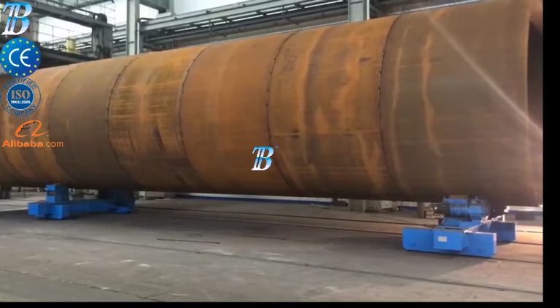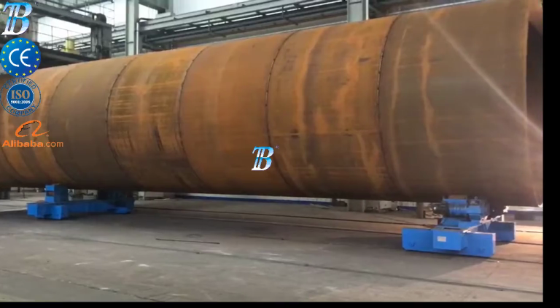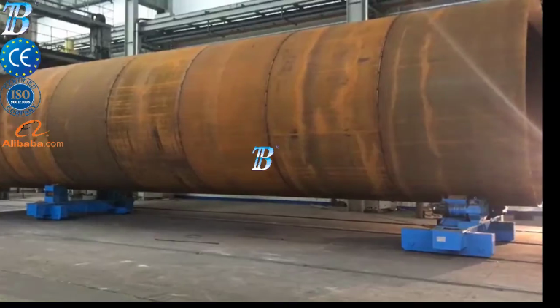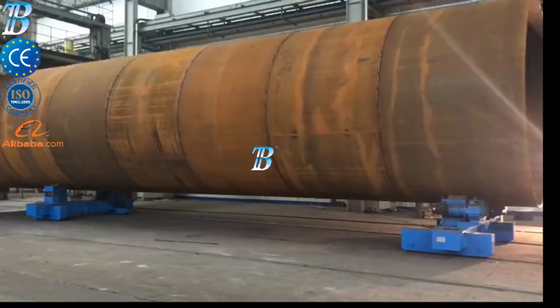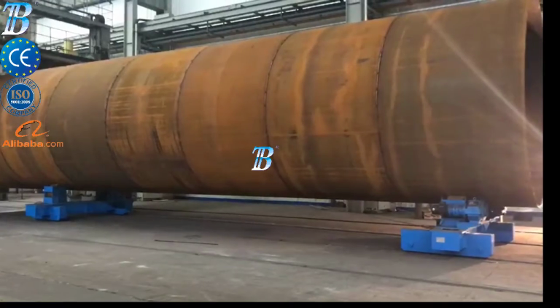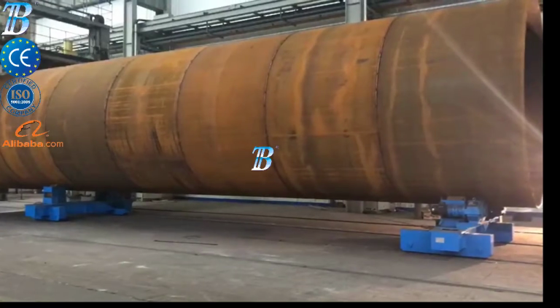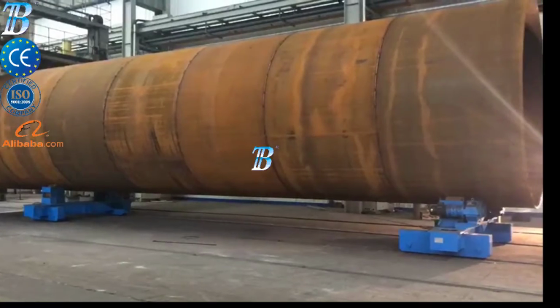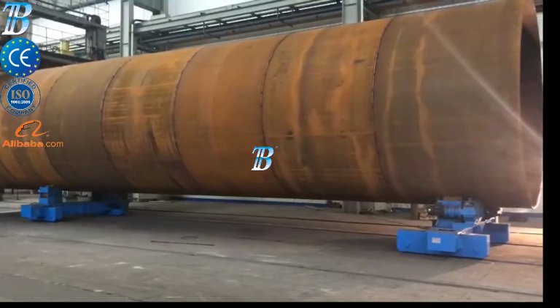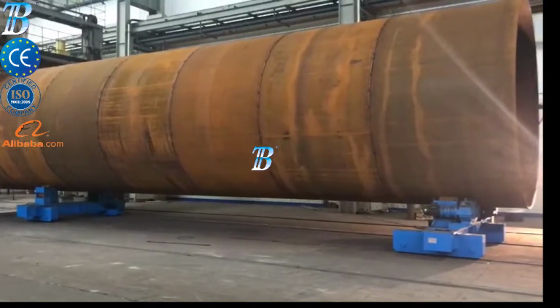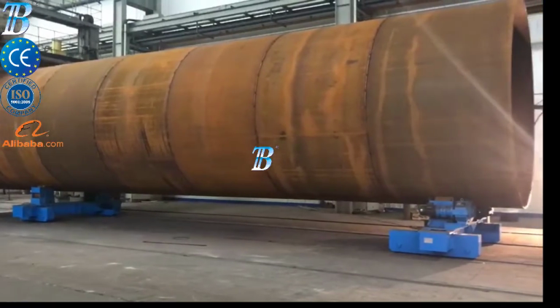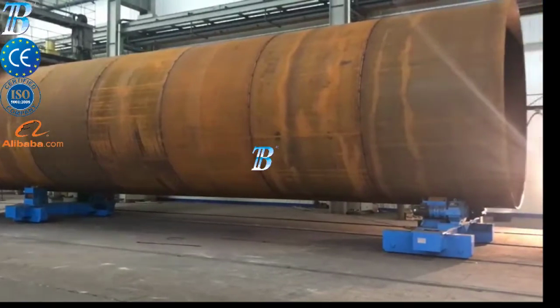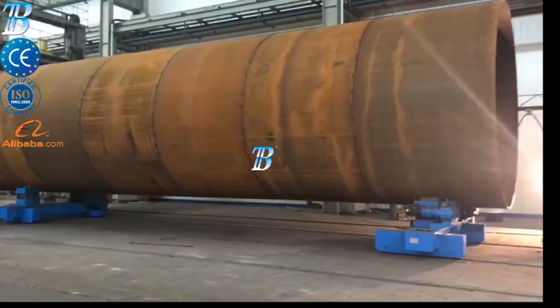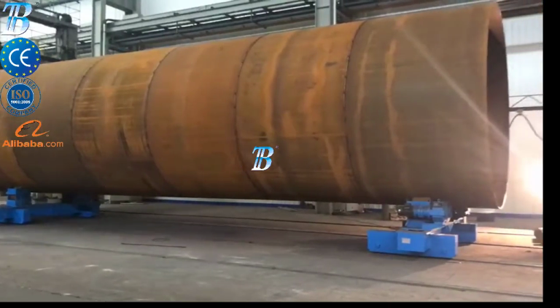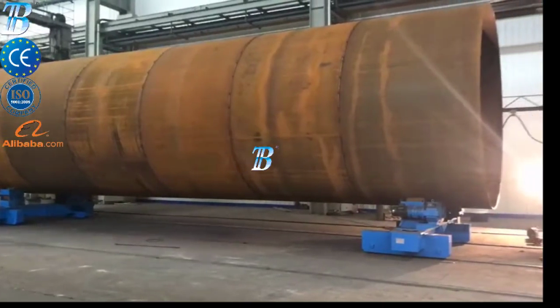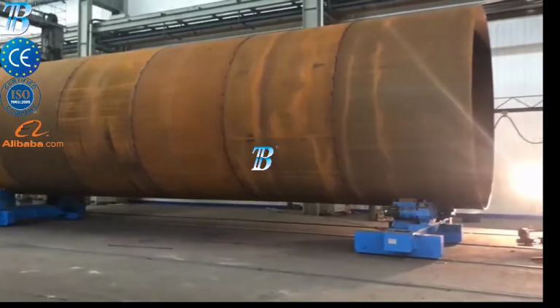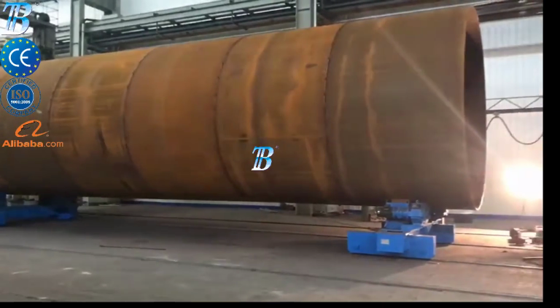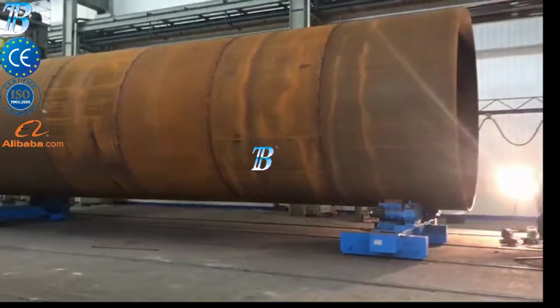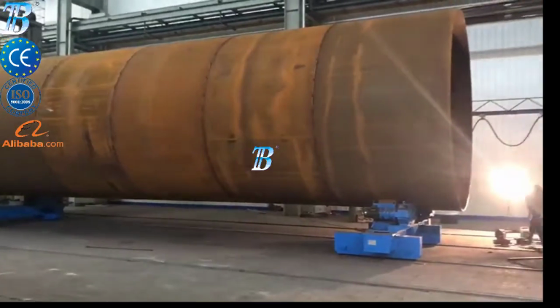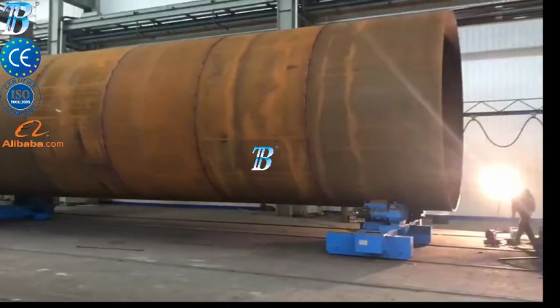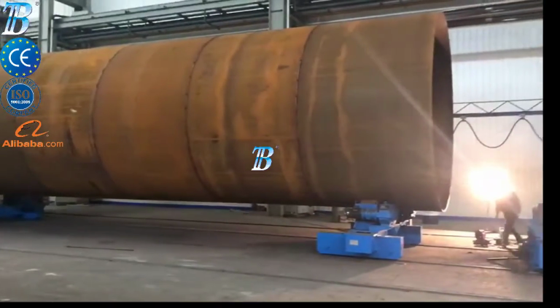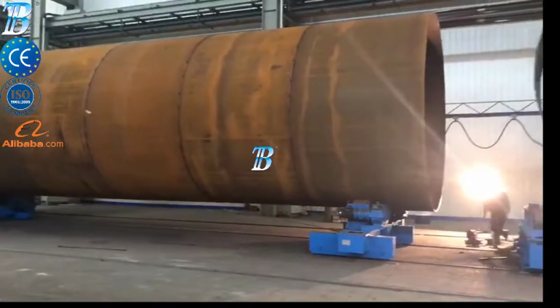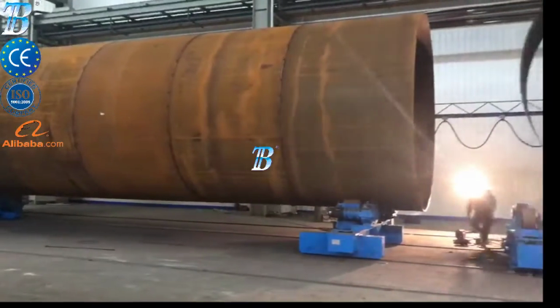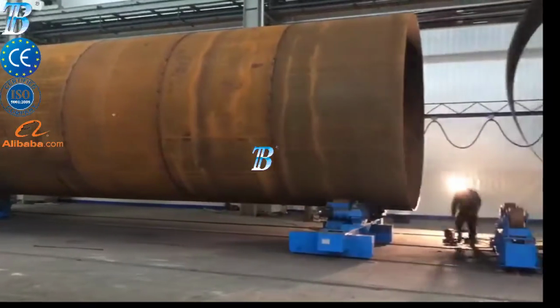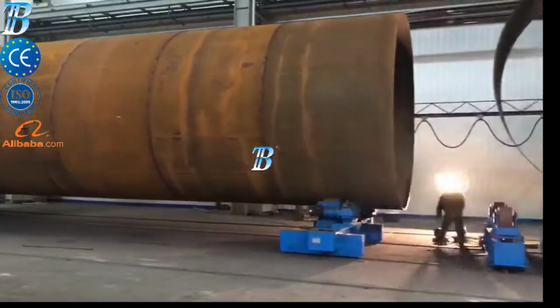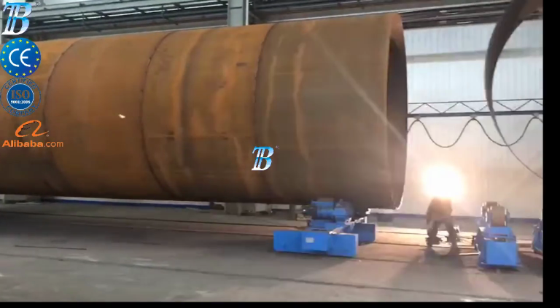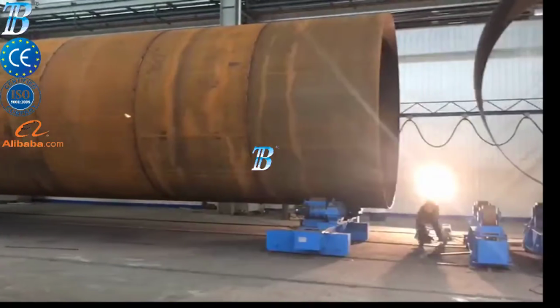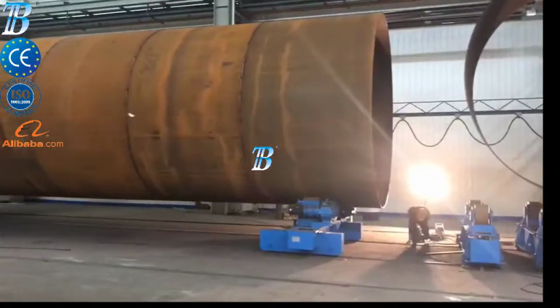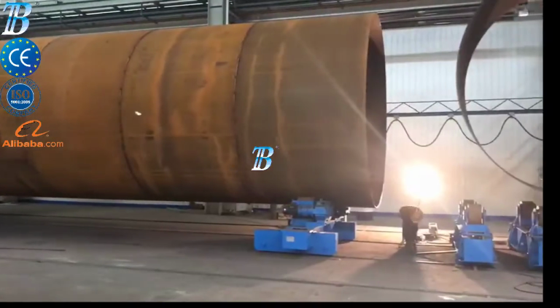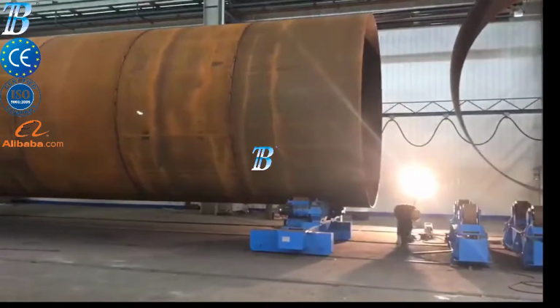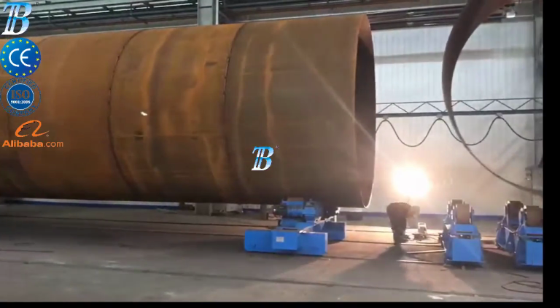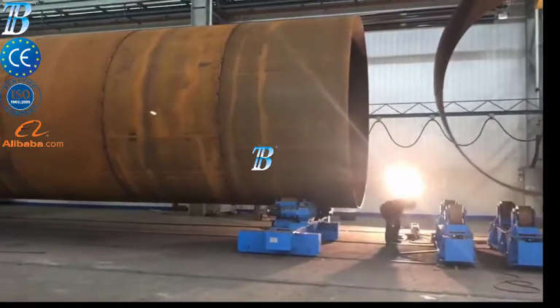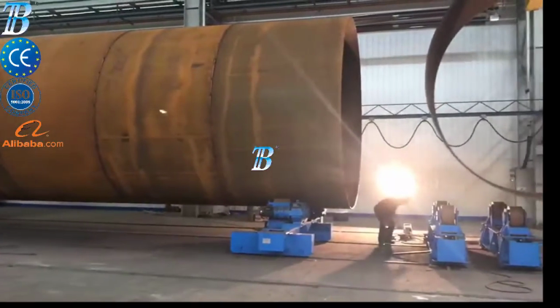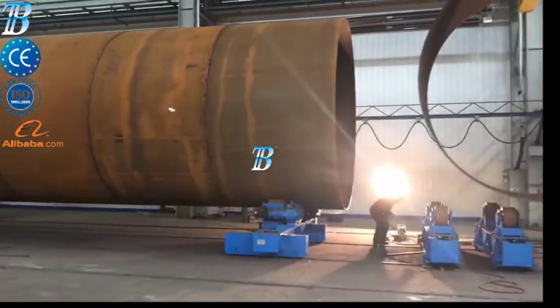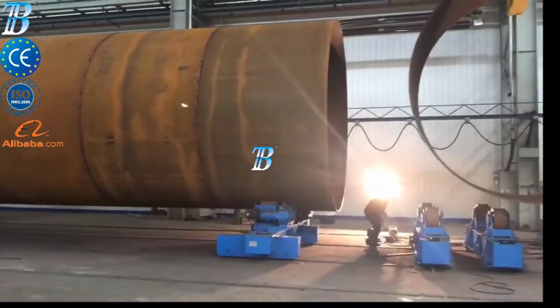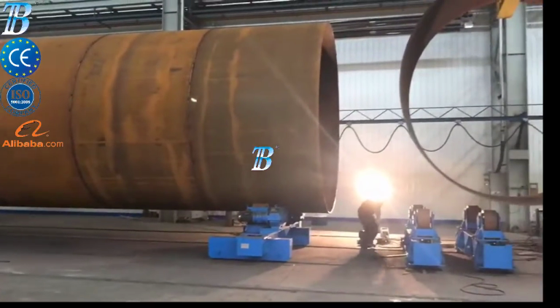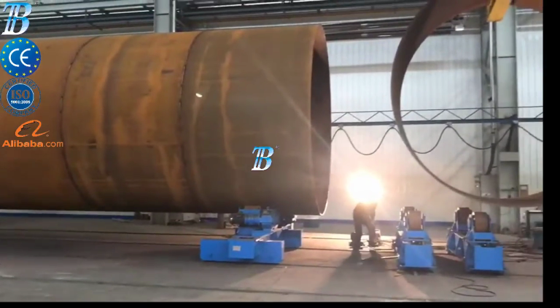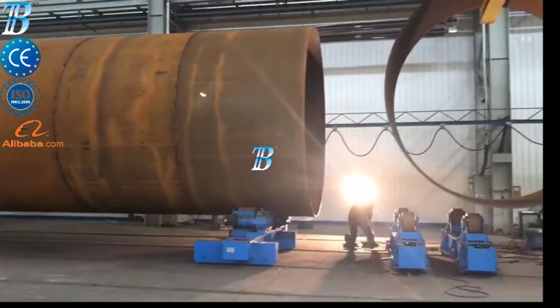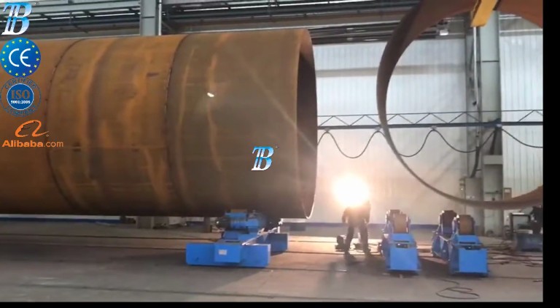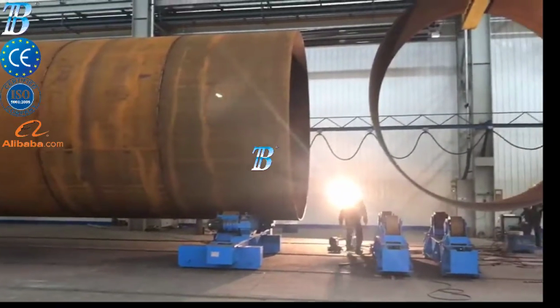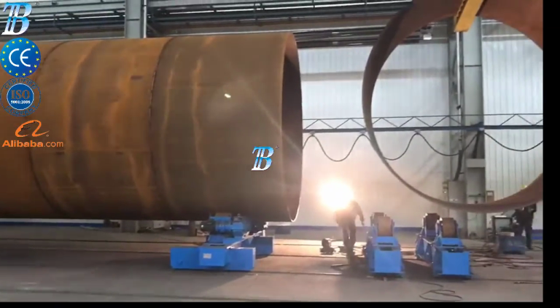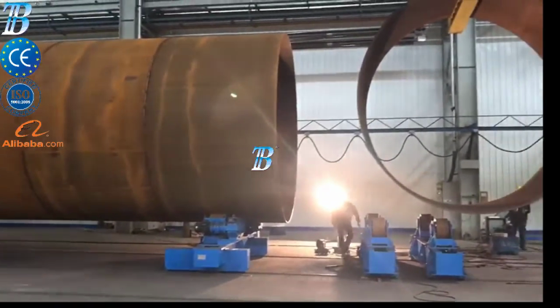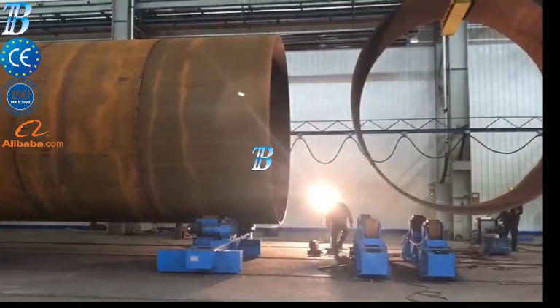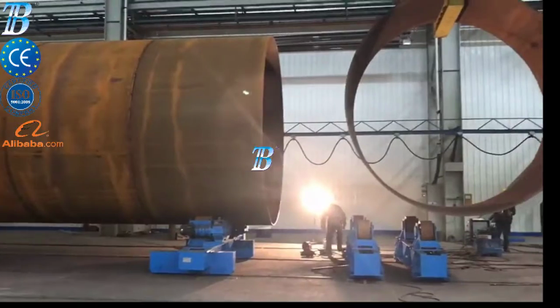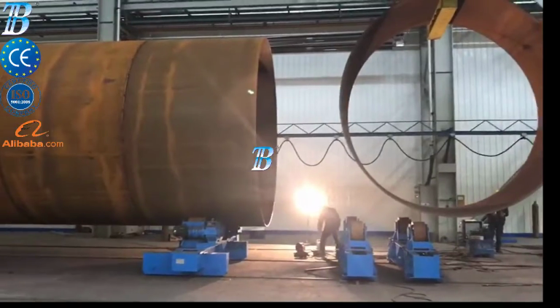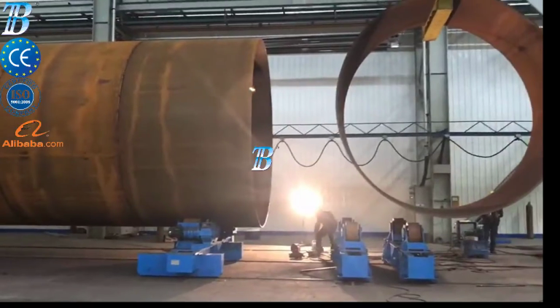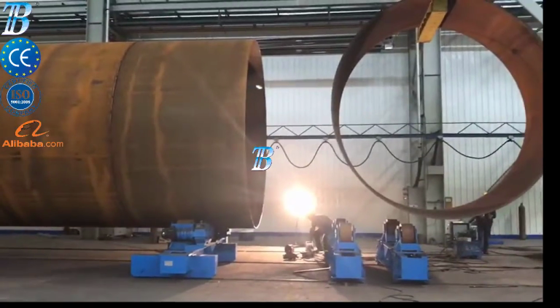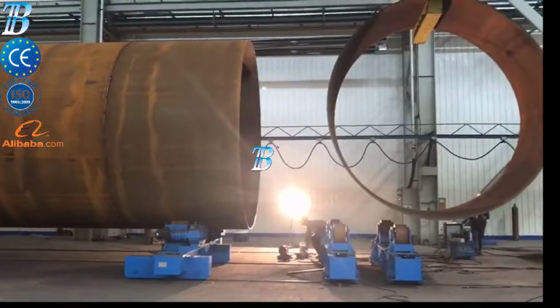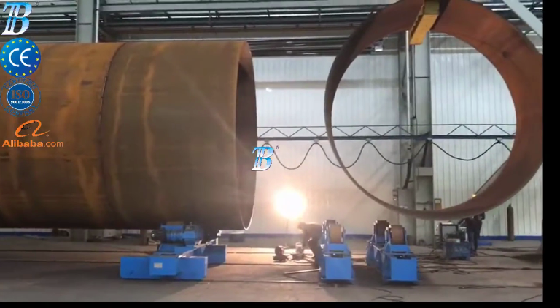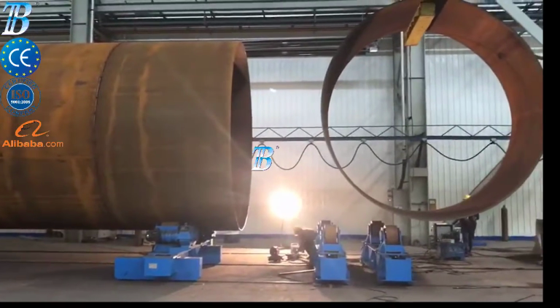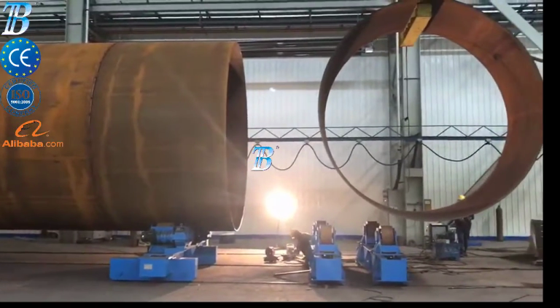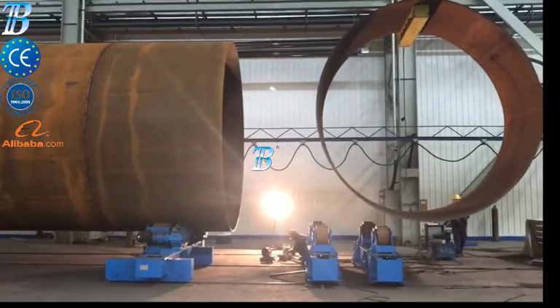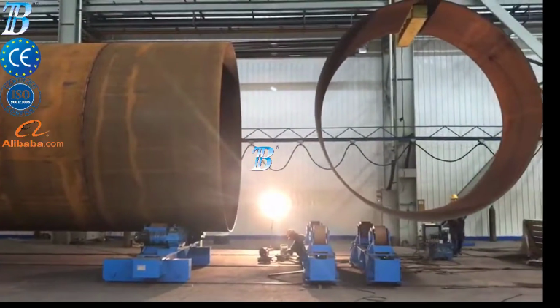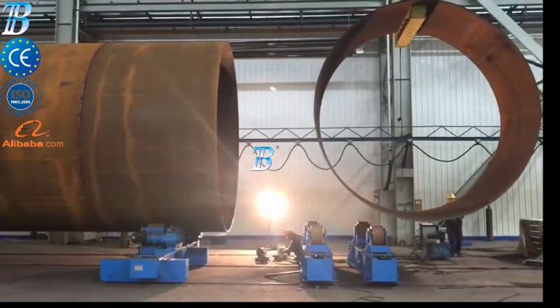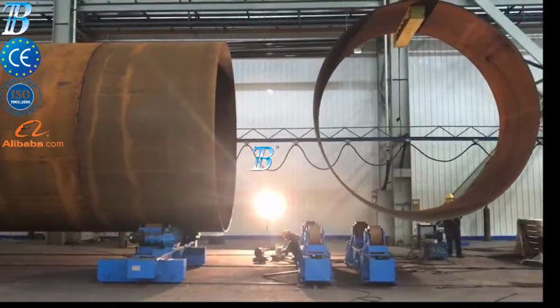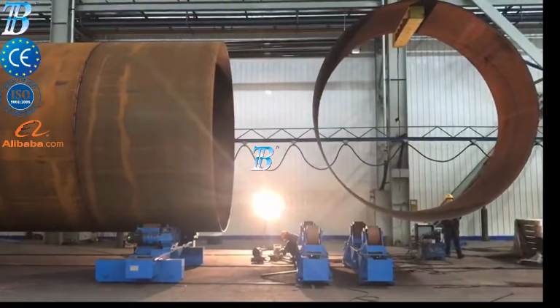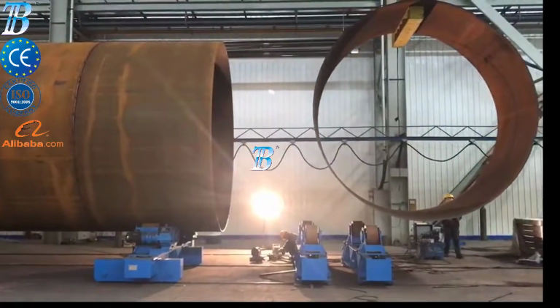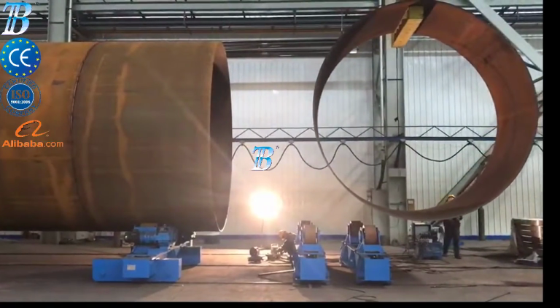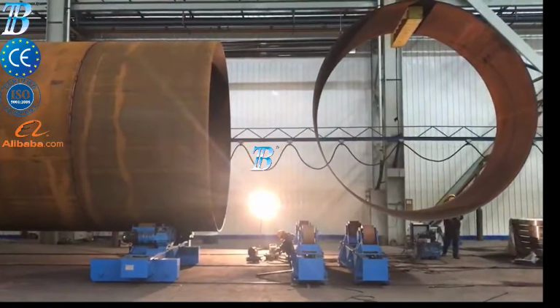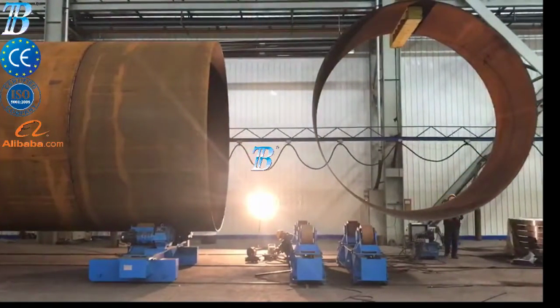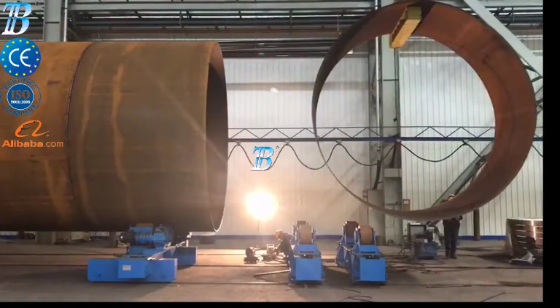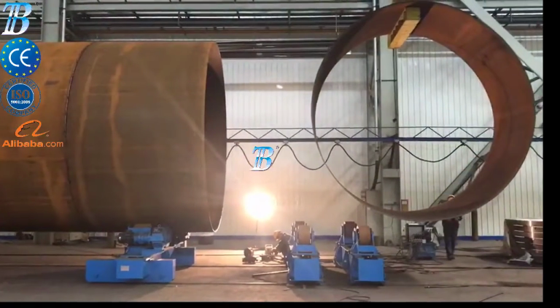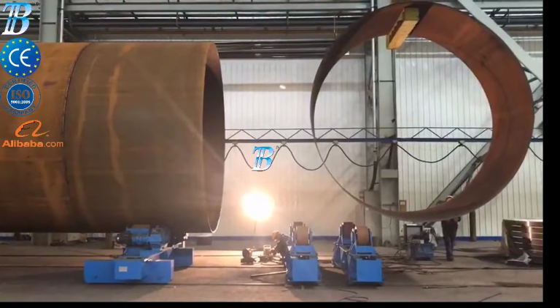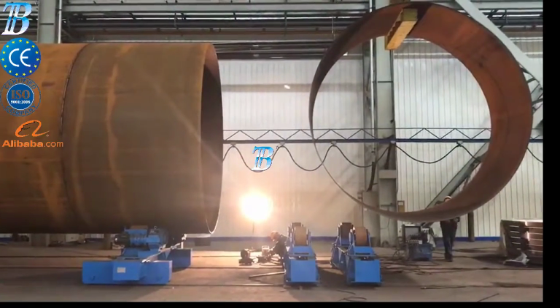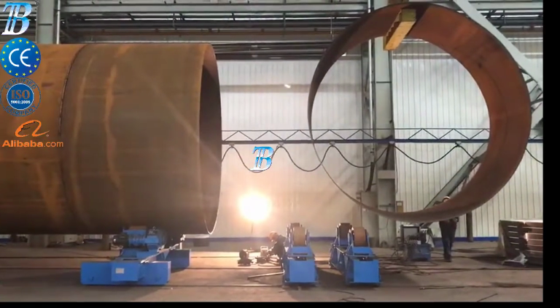Painting and blasting: for painting and blasting, Boda offers a range of special material handling equipment.